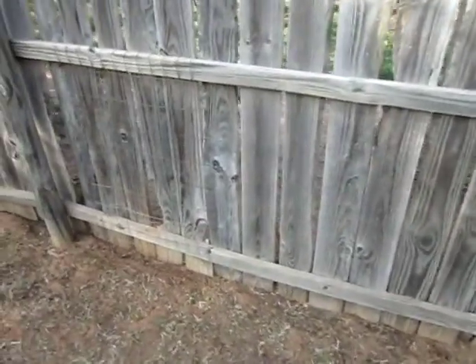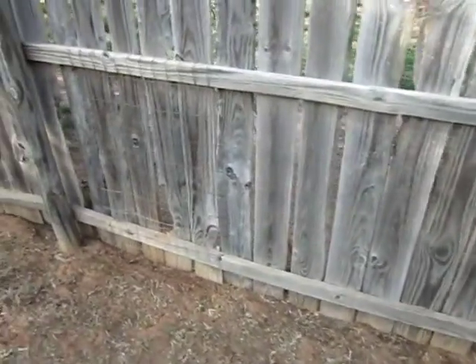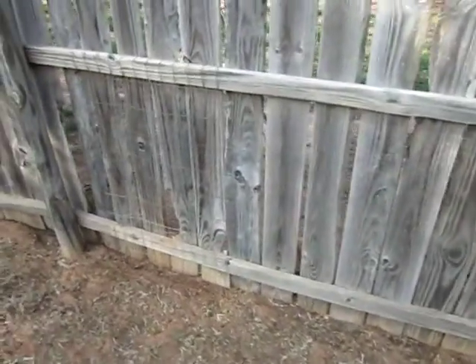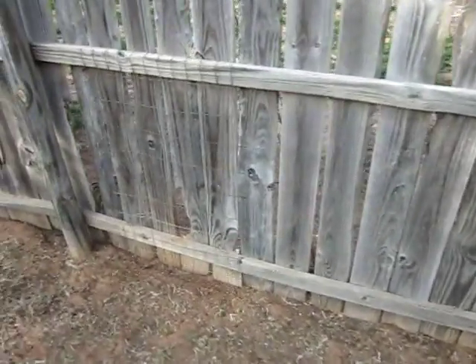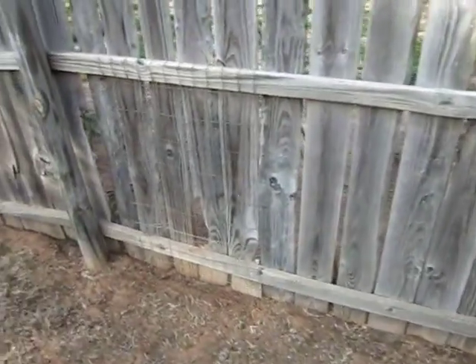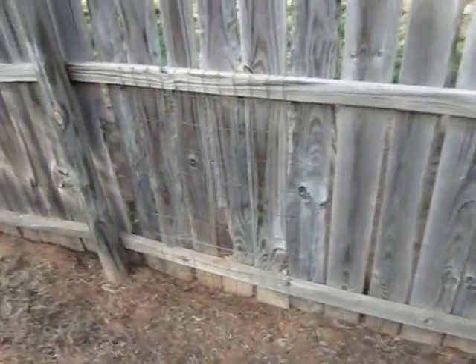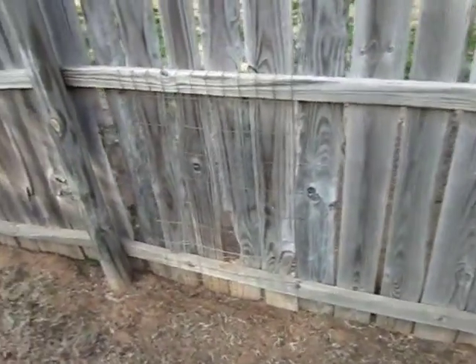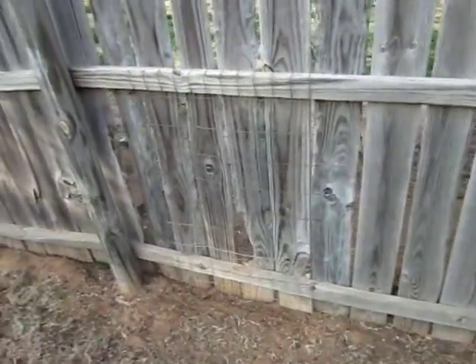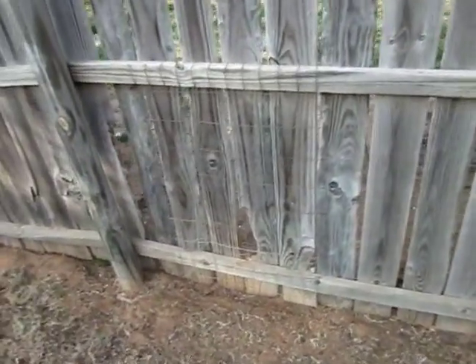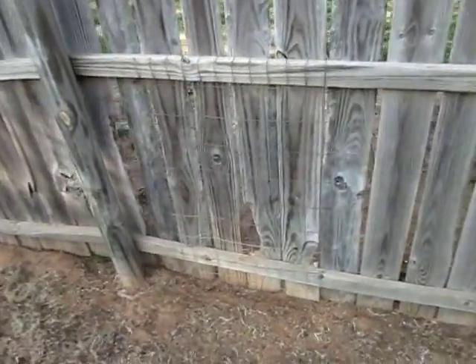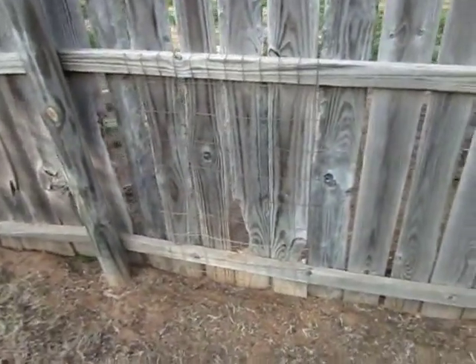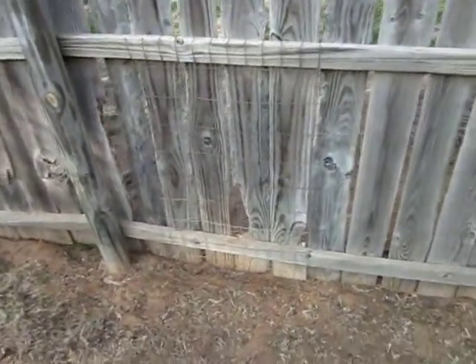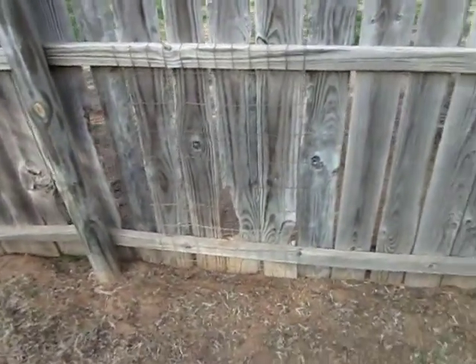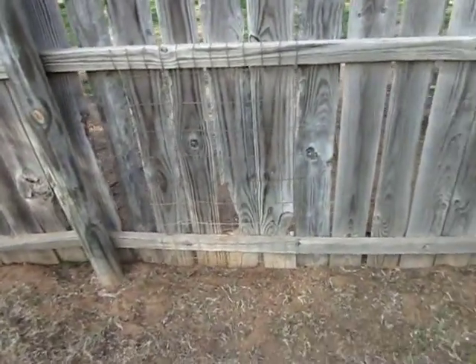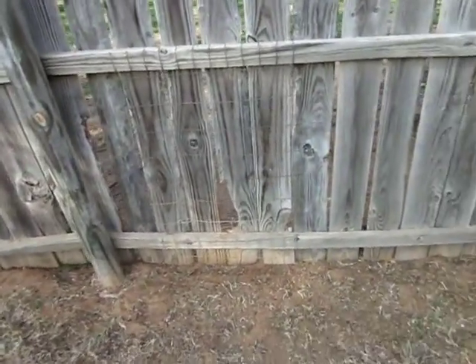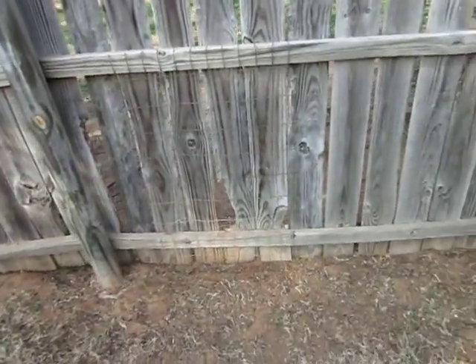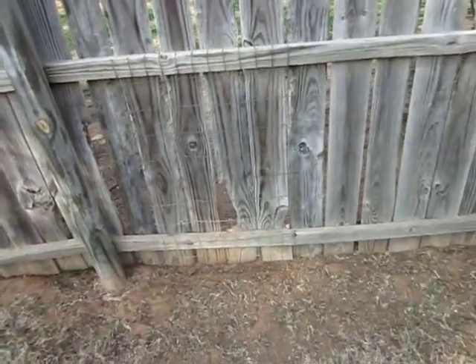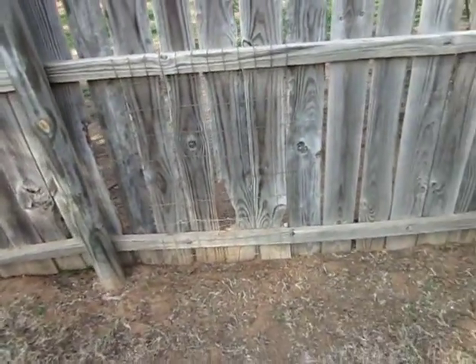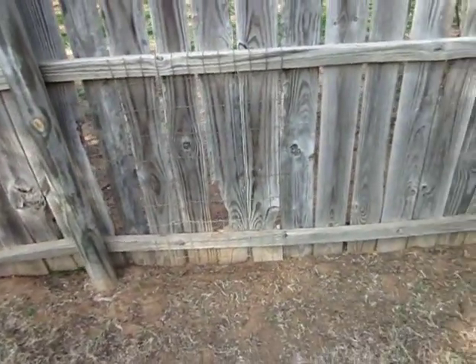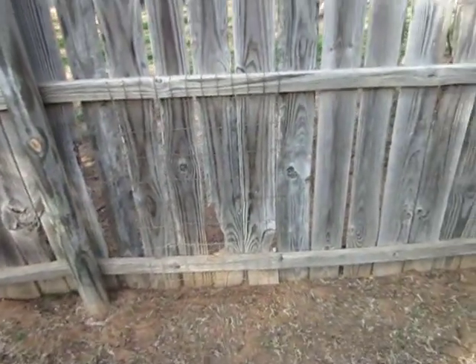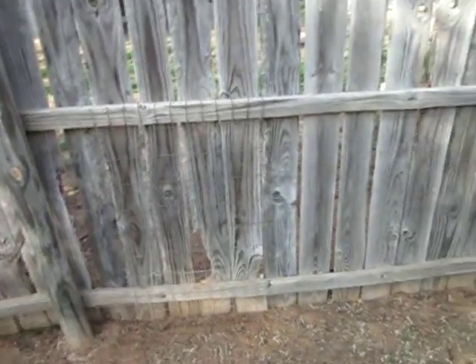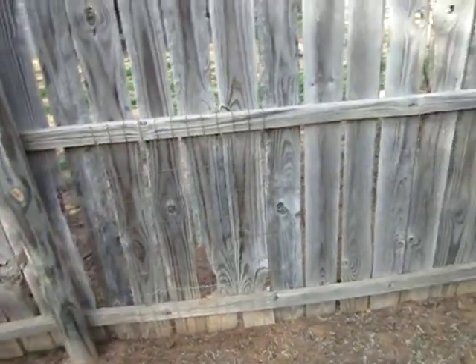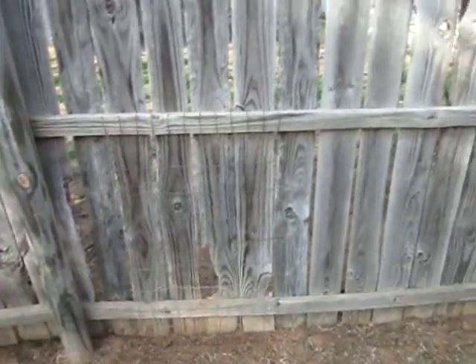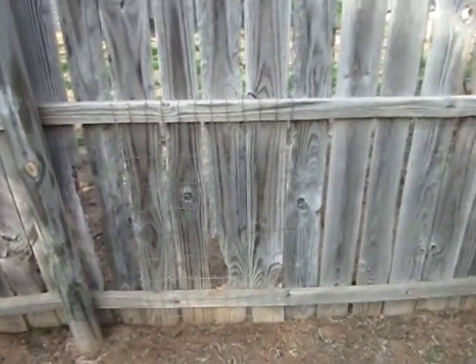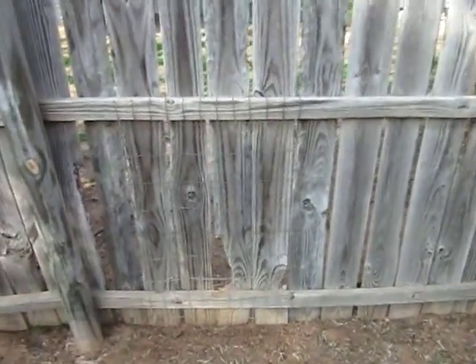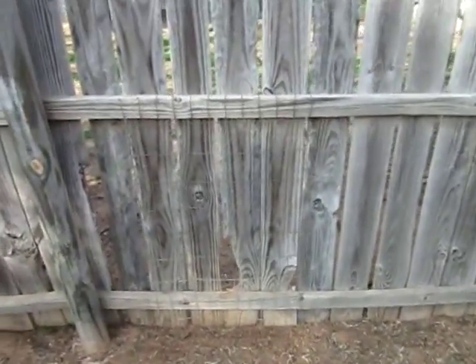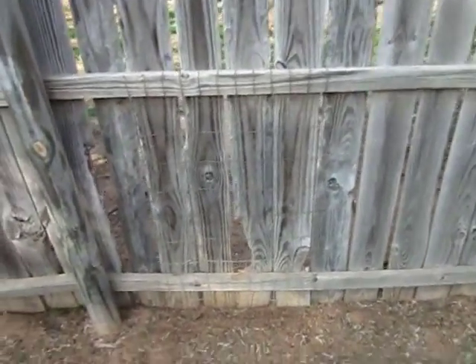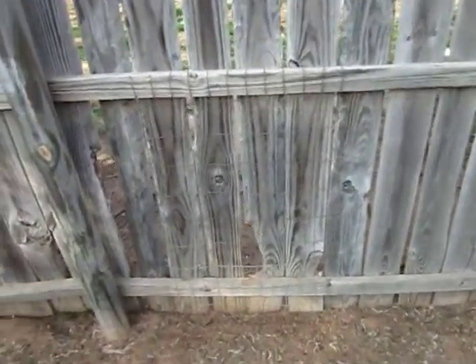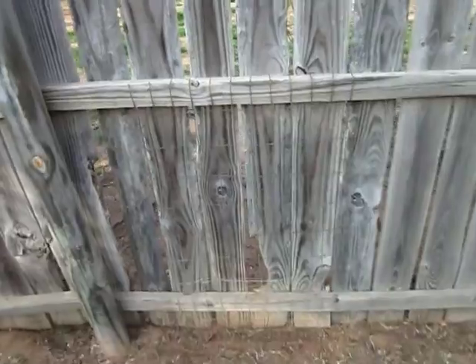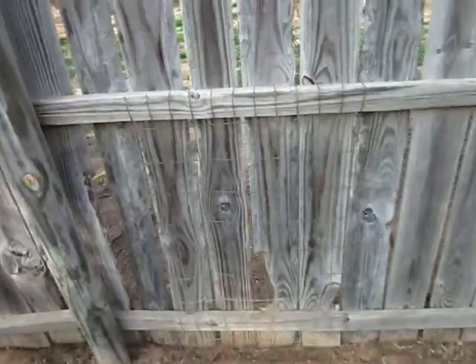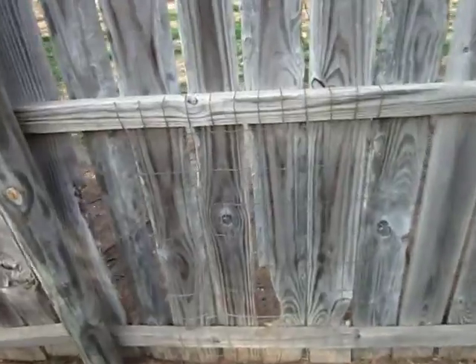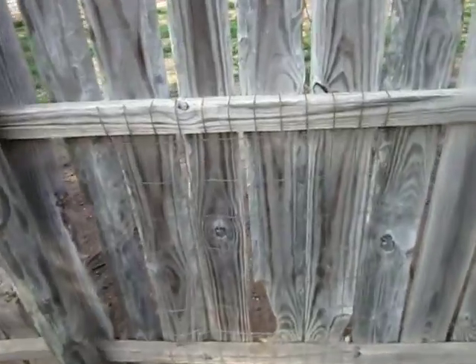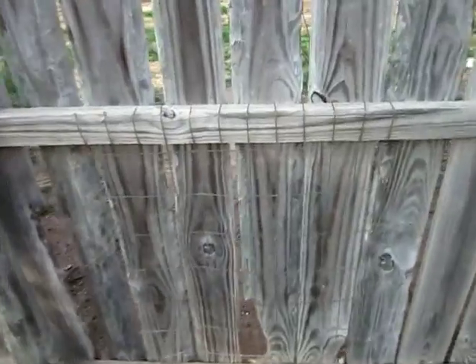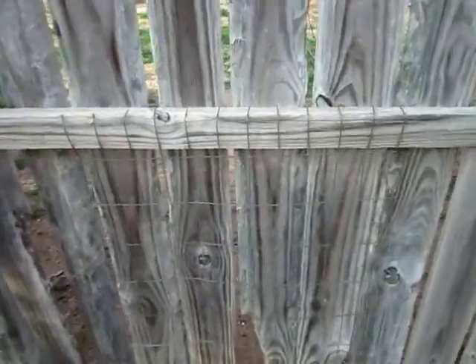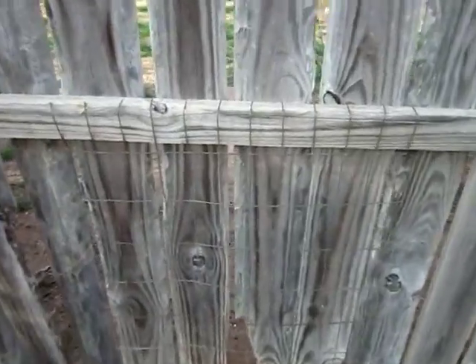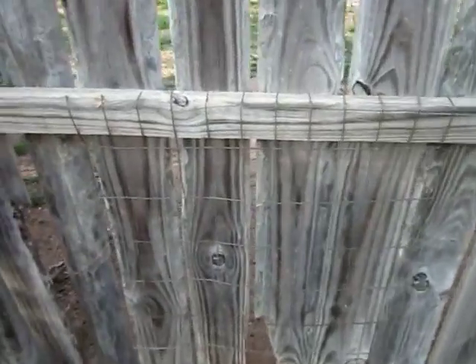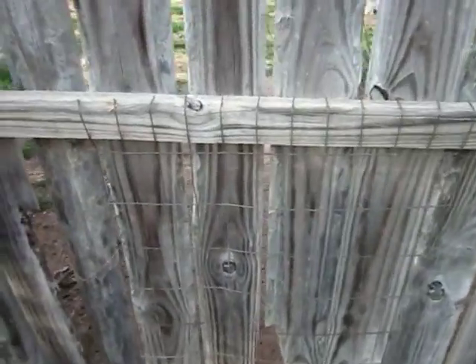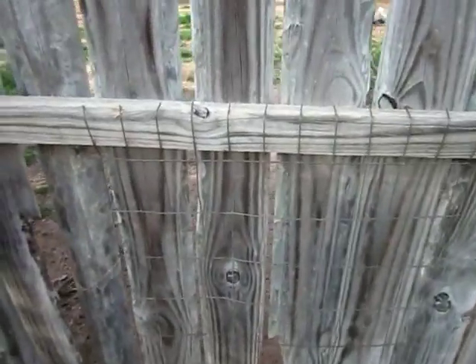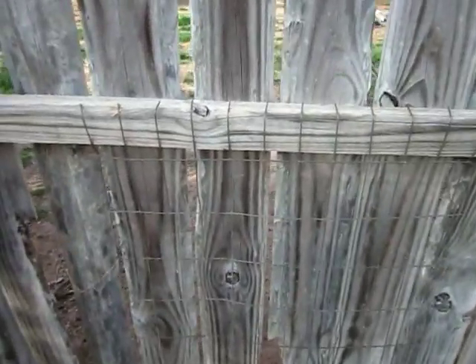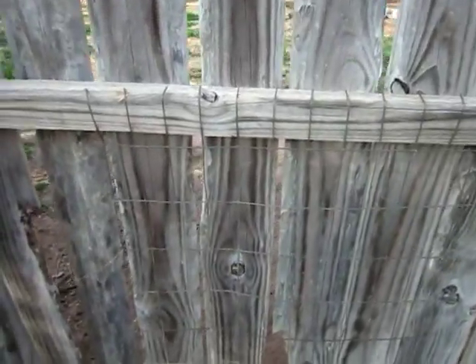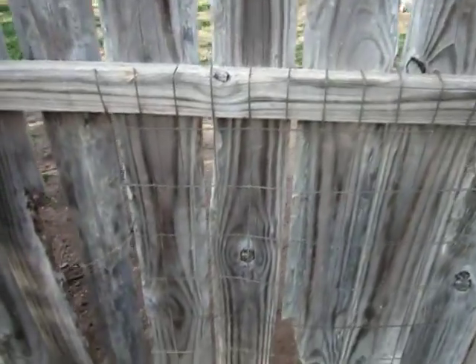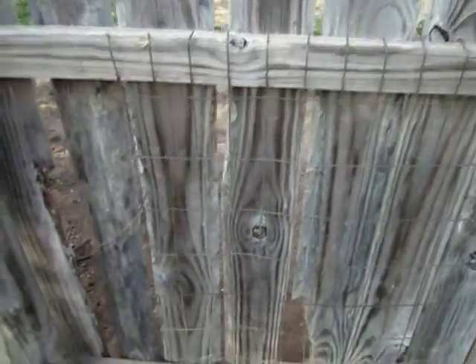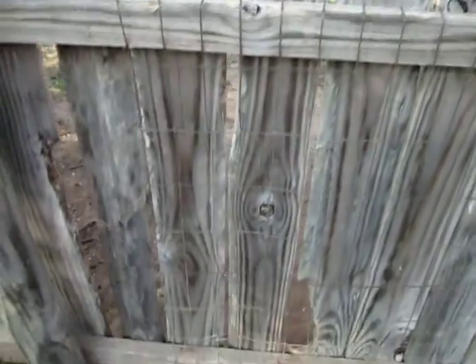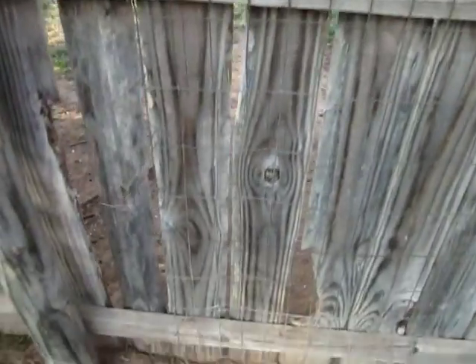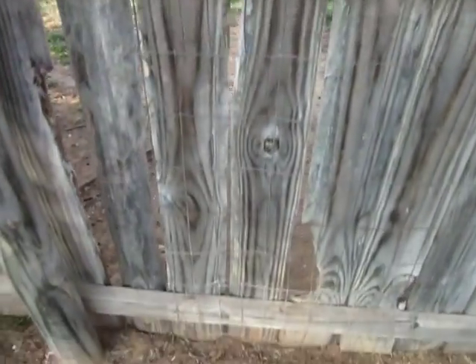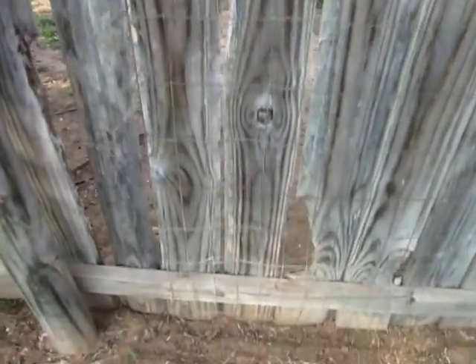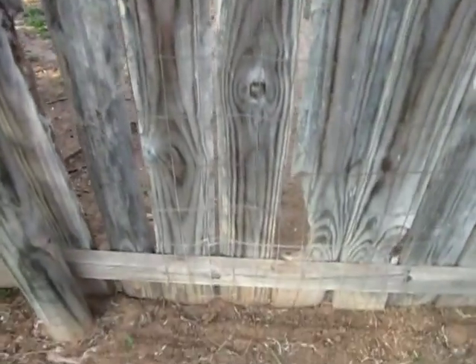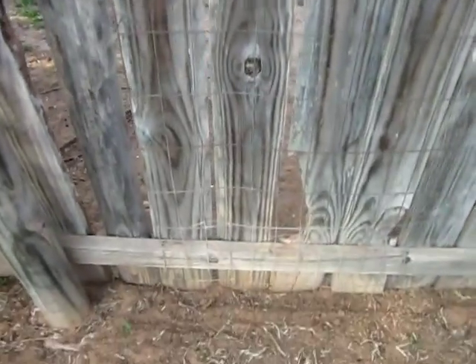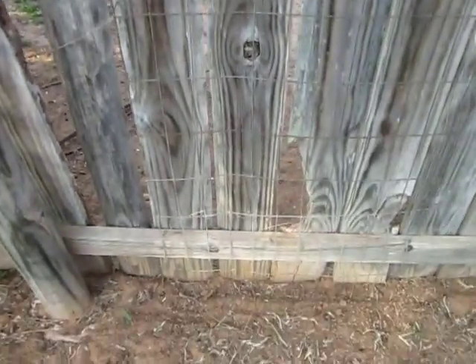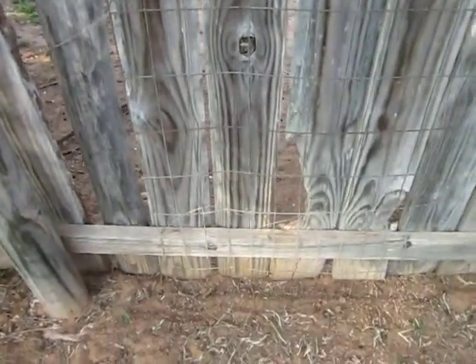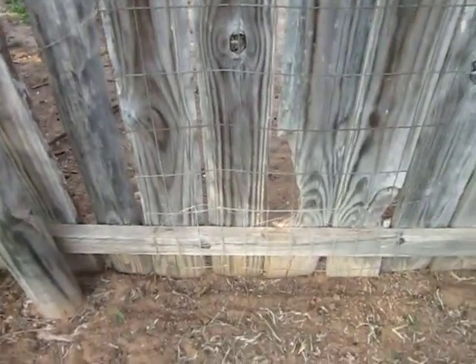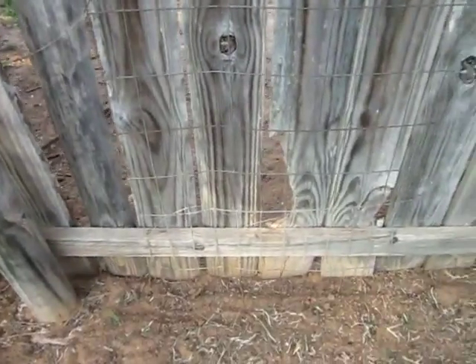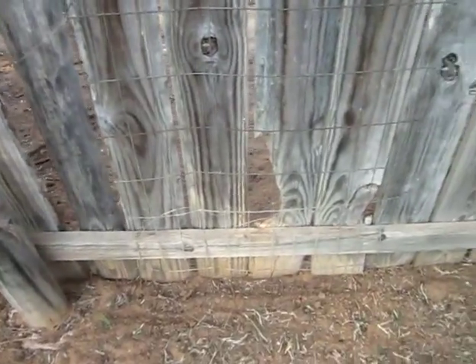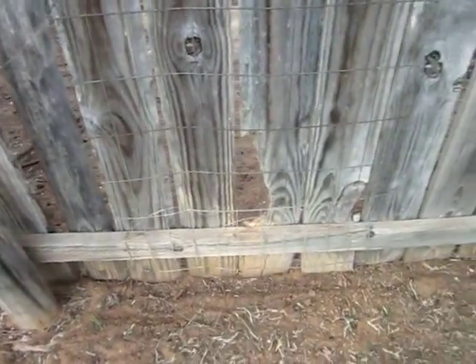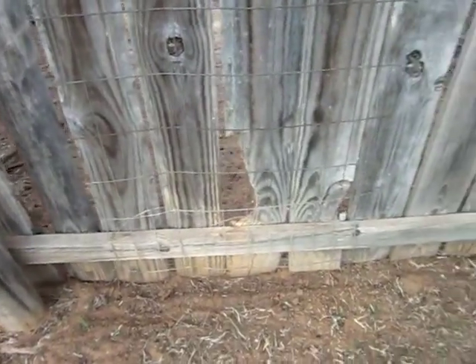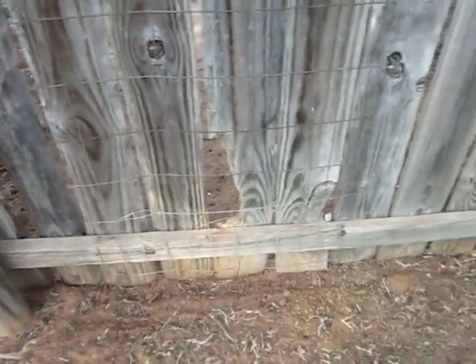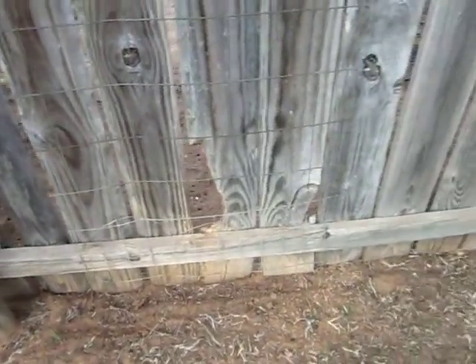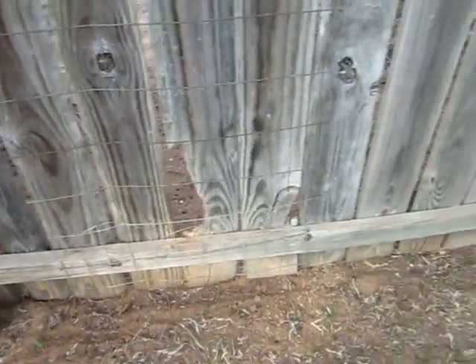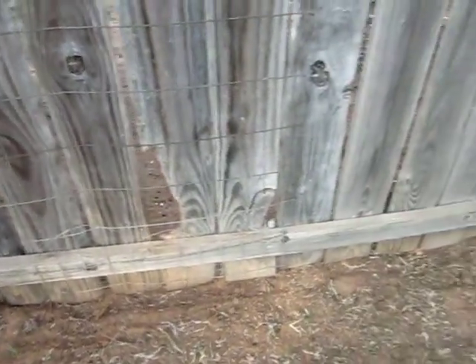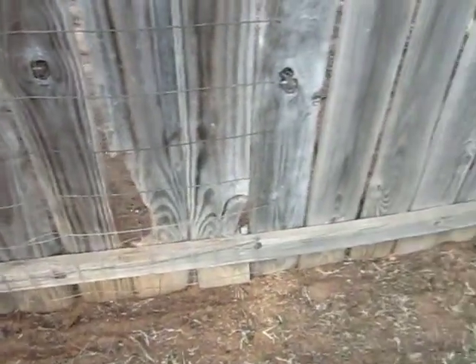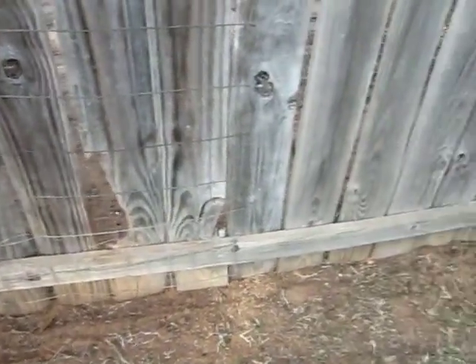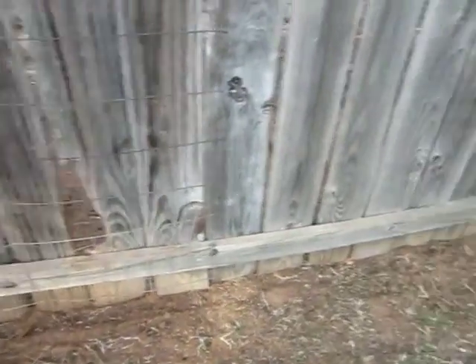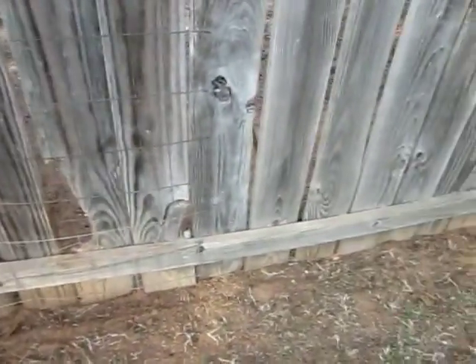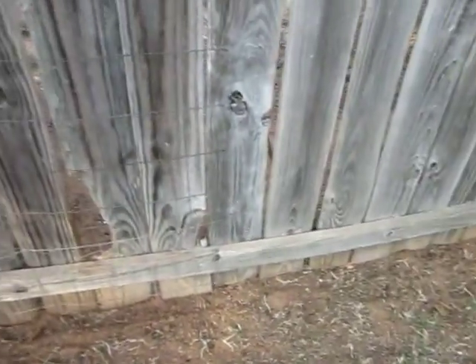That's the hole I was talking about on the back. It's now got the wire around it too, so it's blocked off.